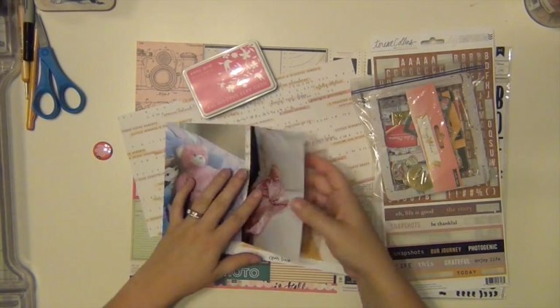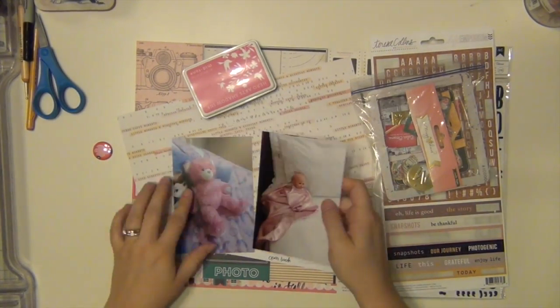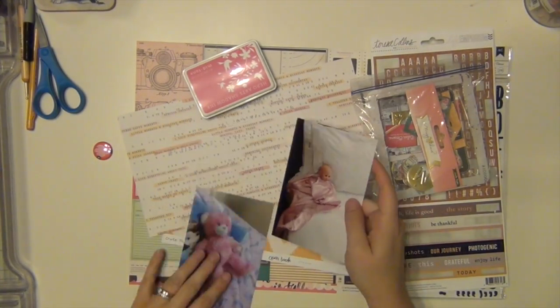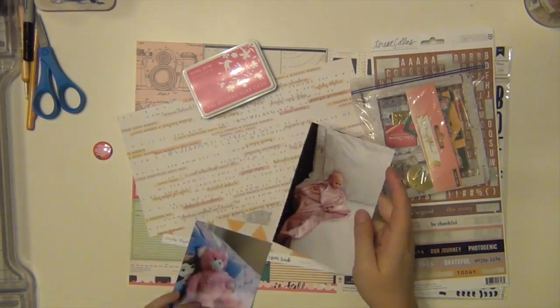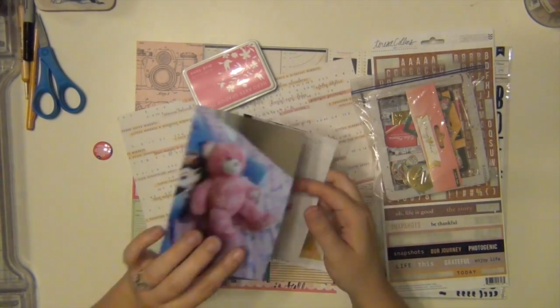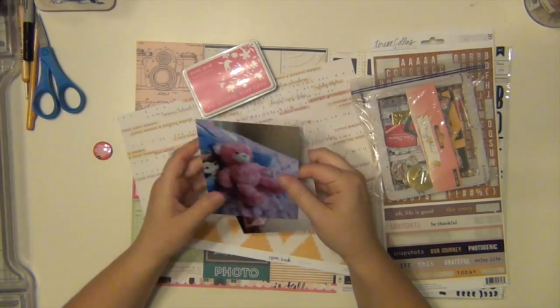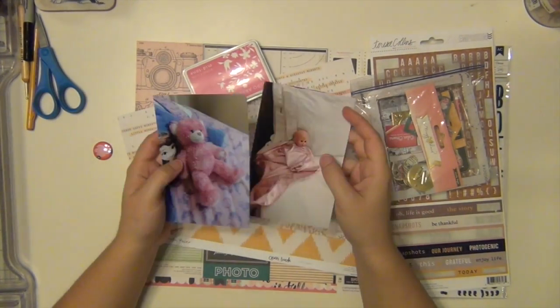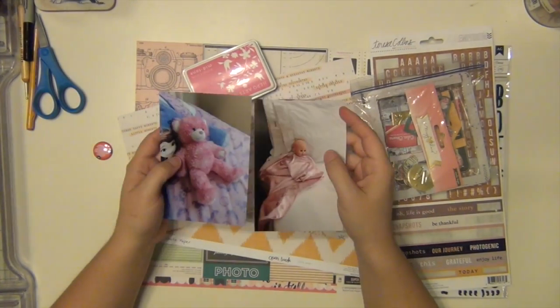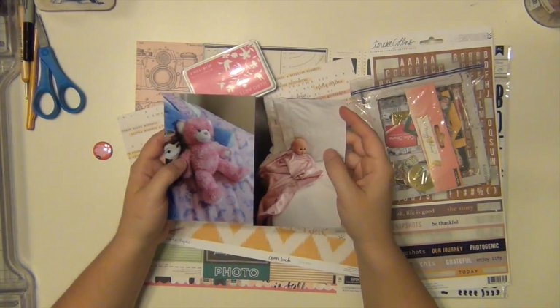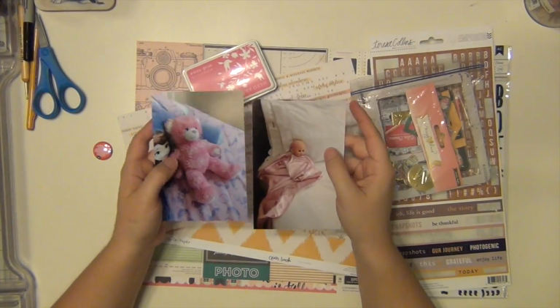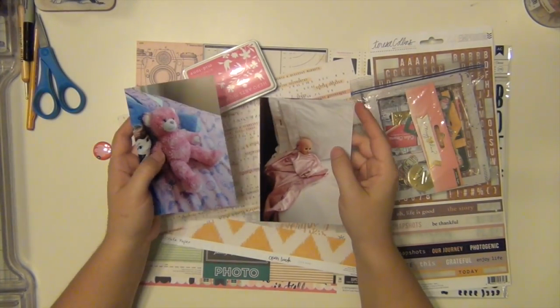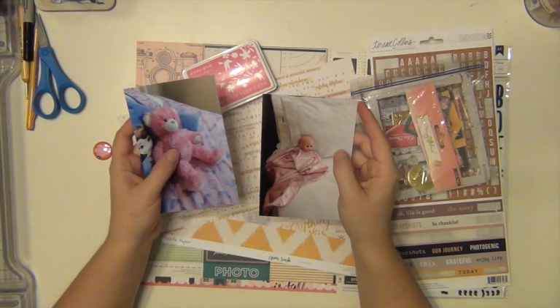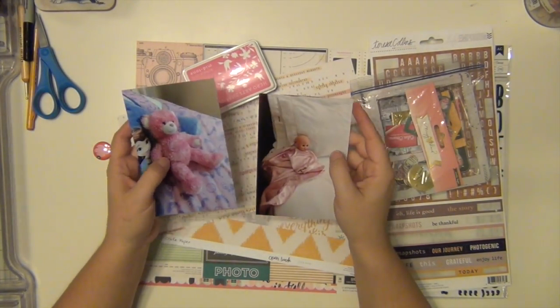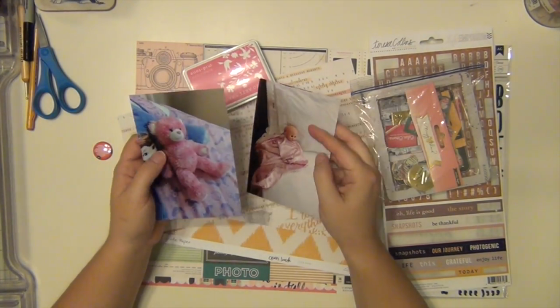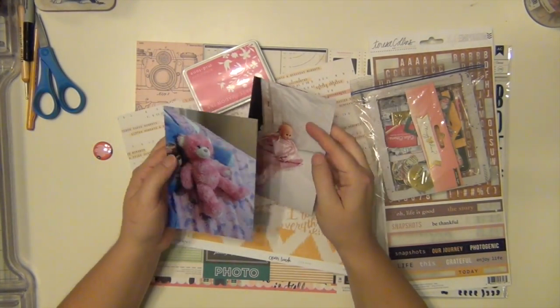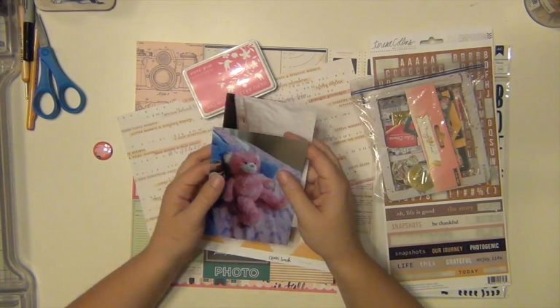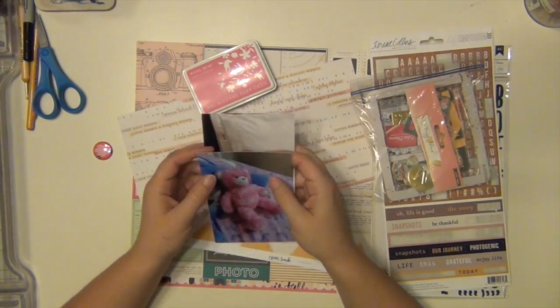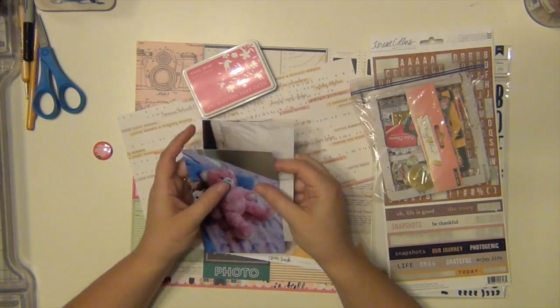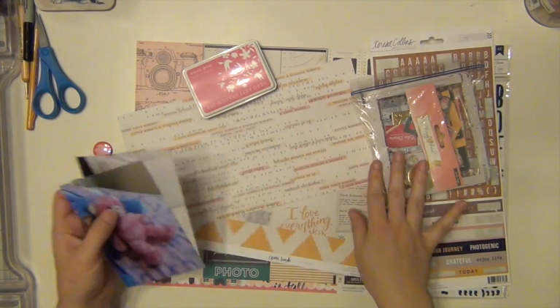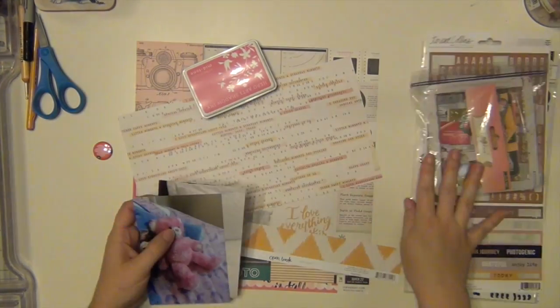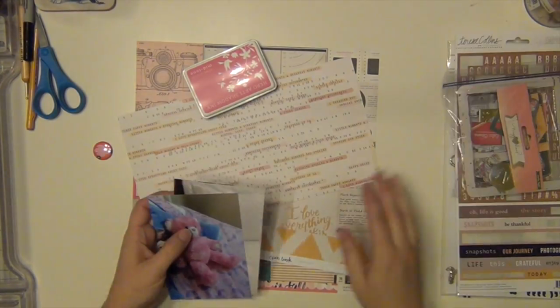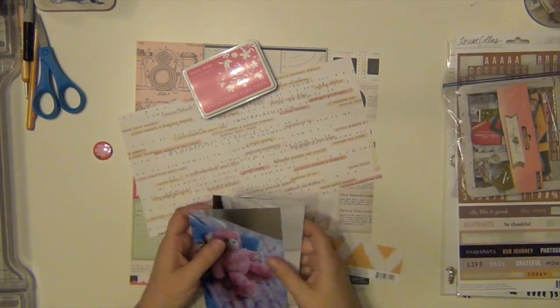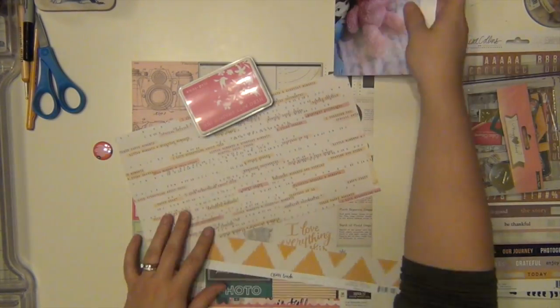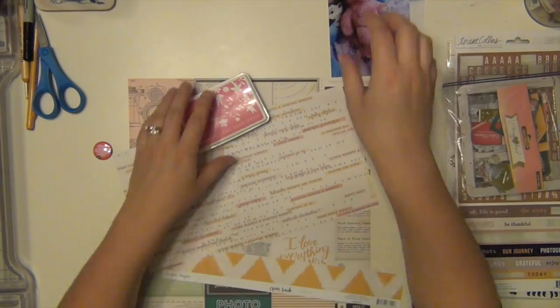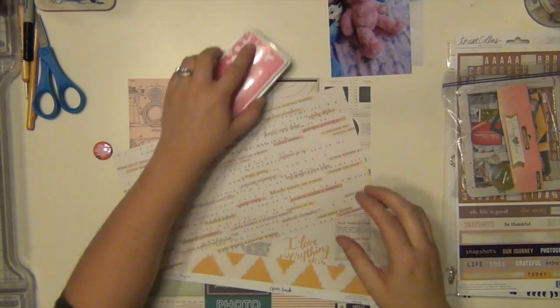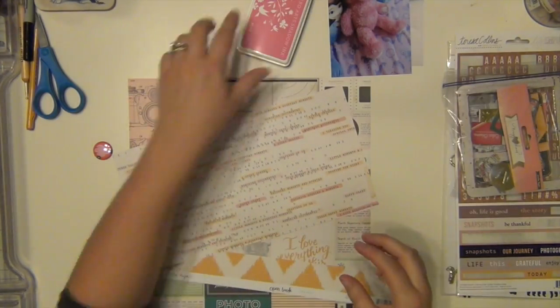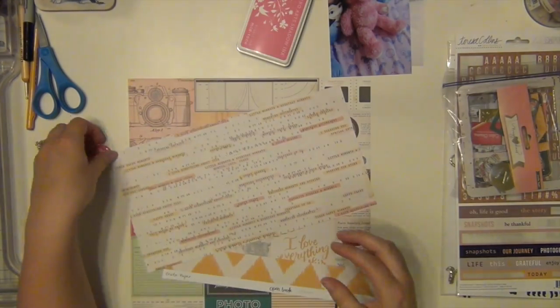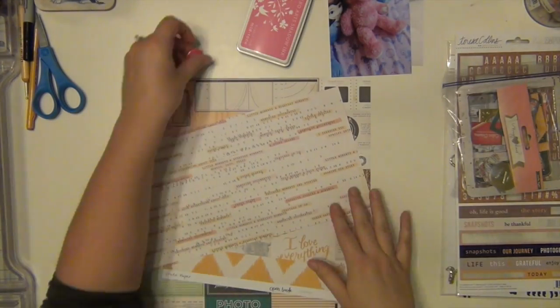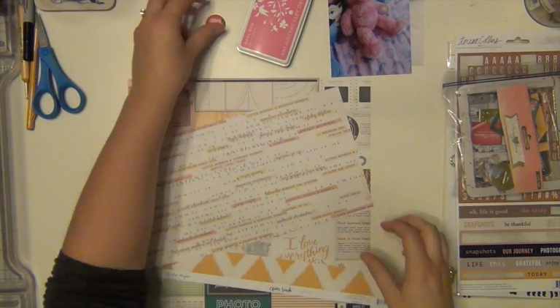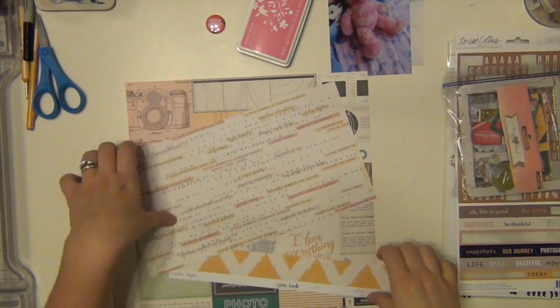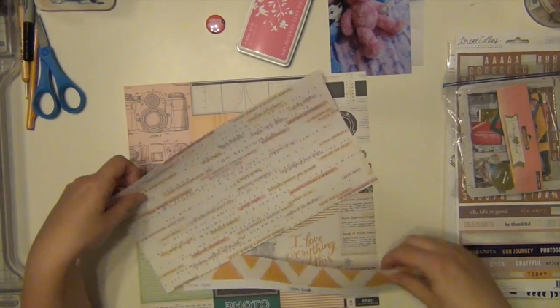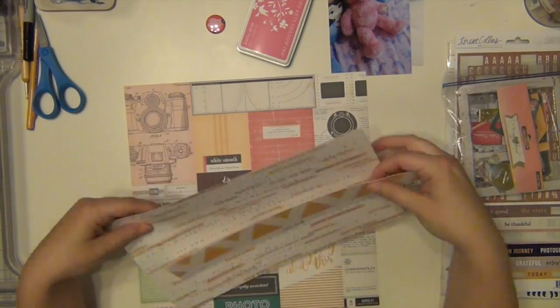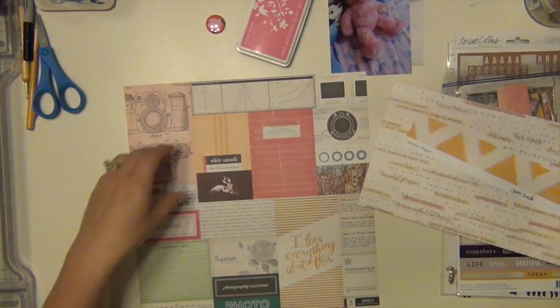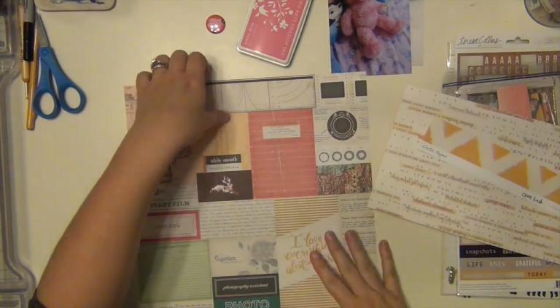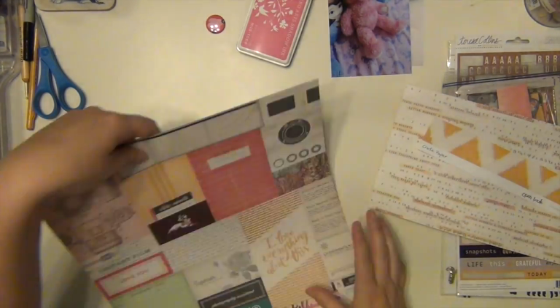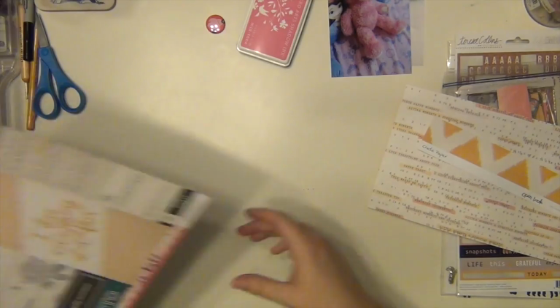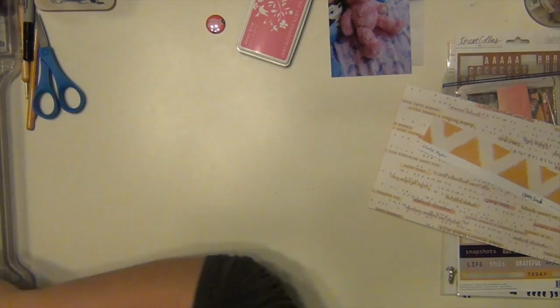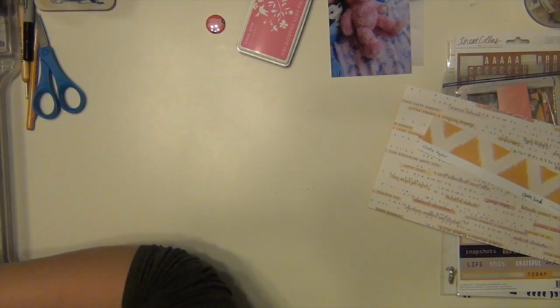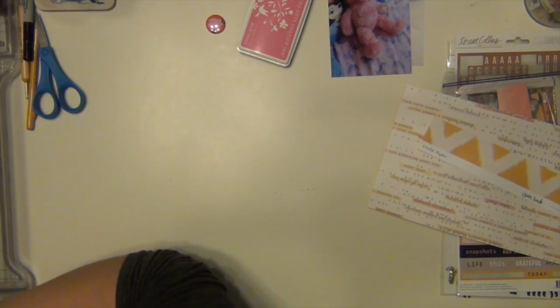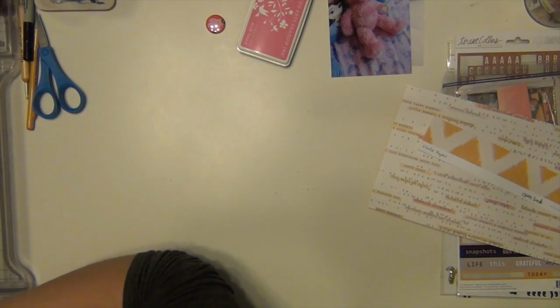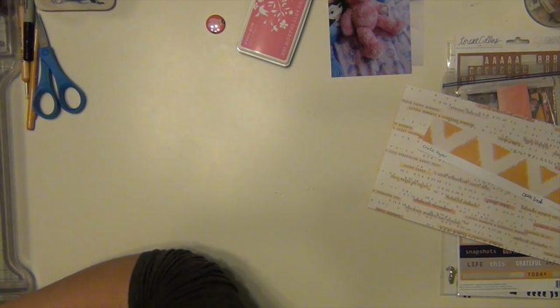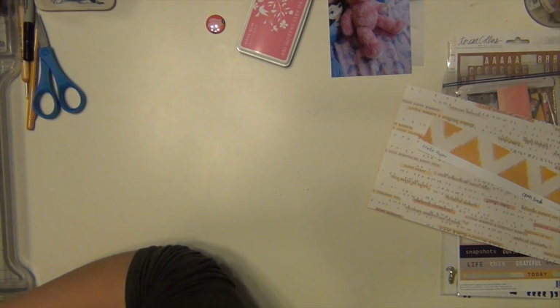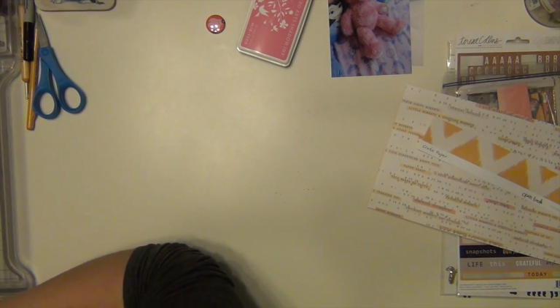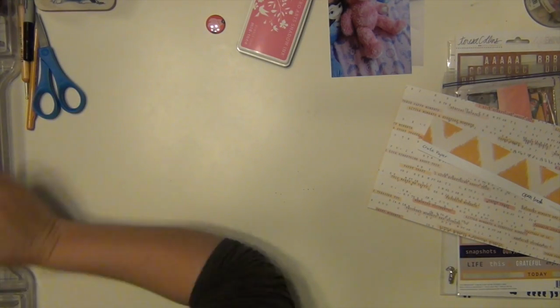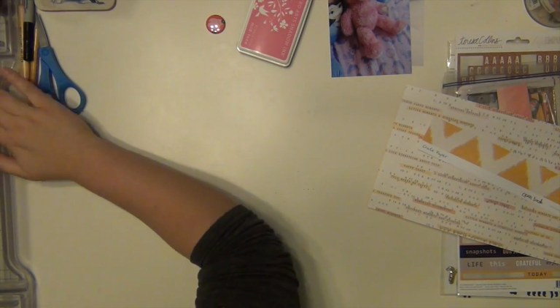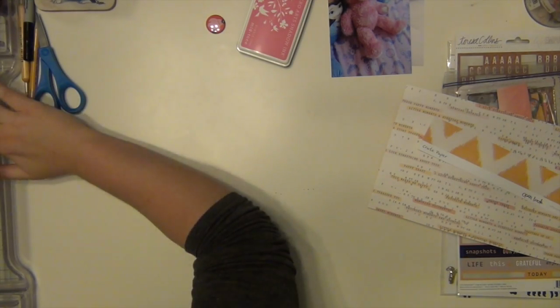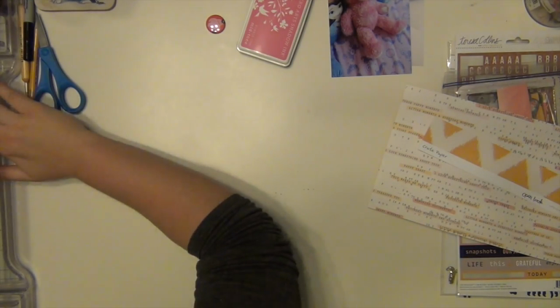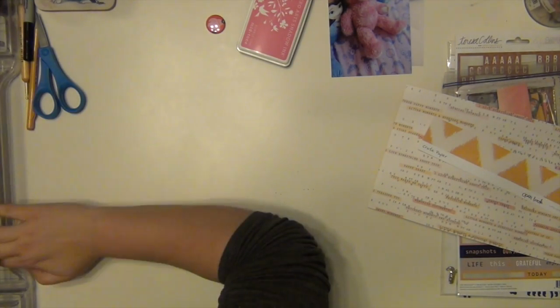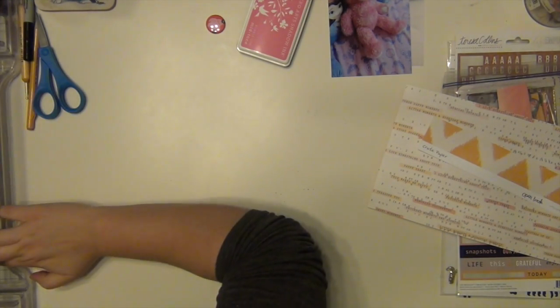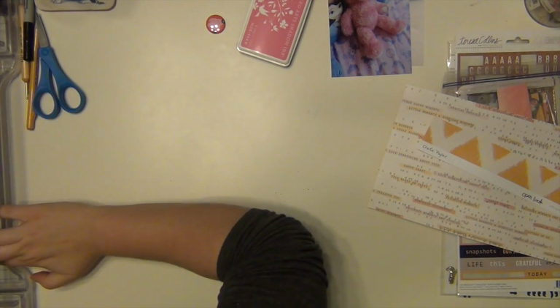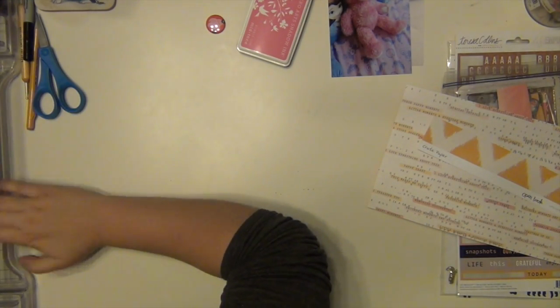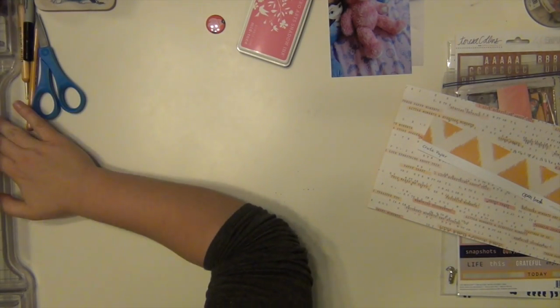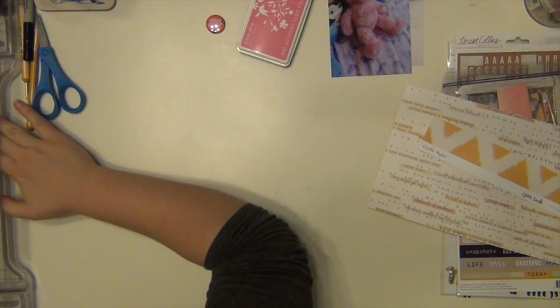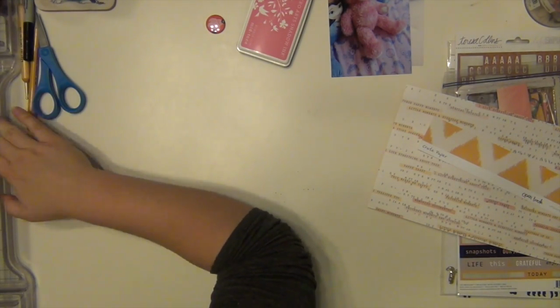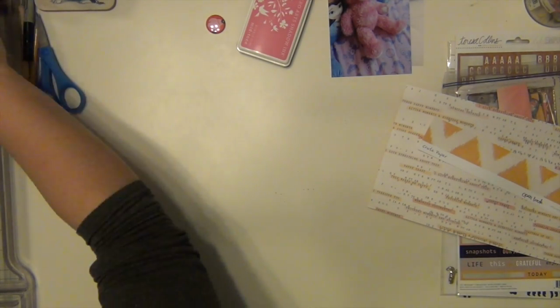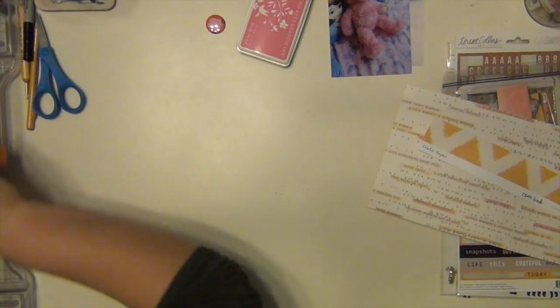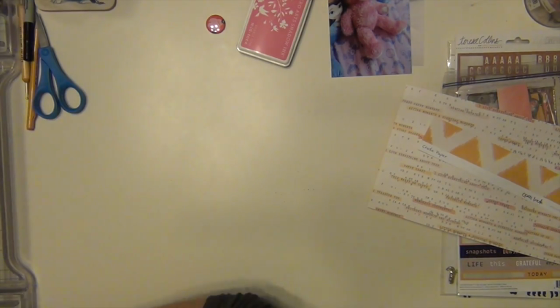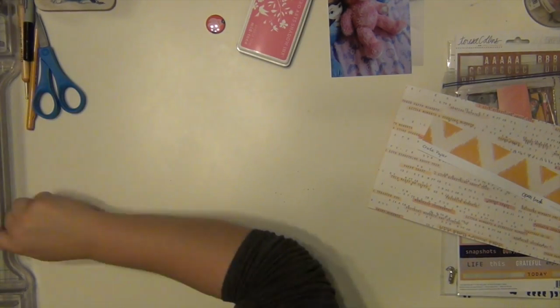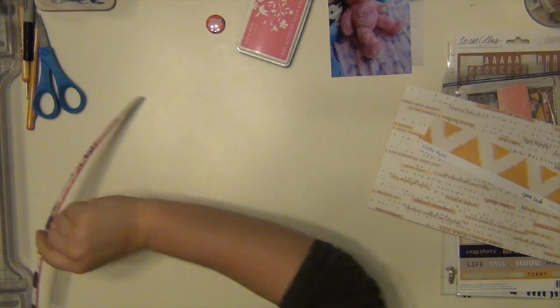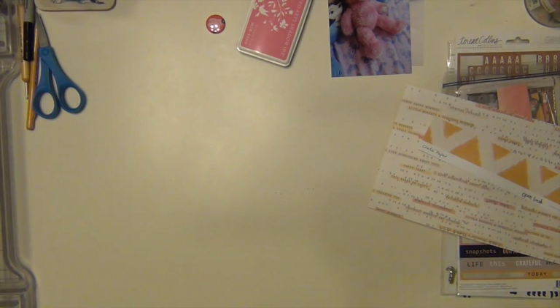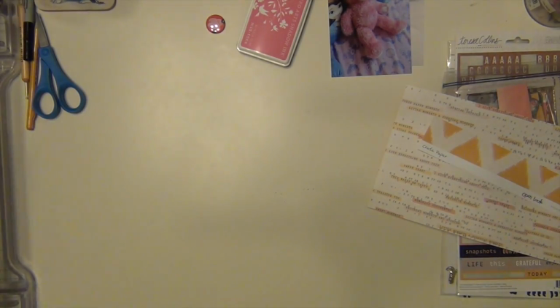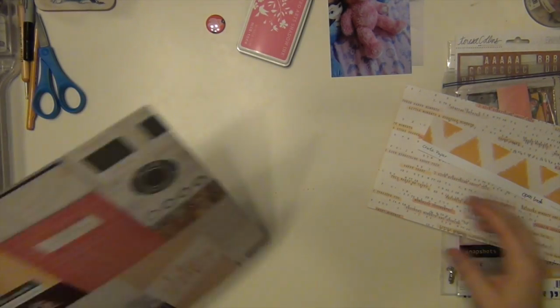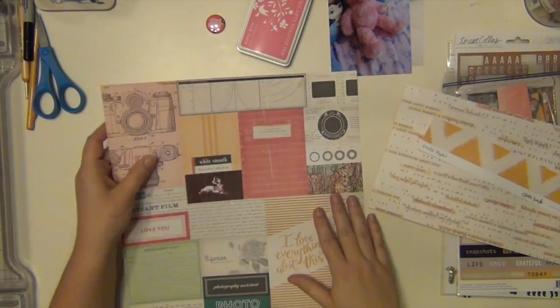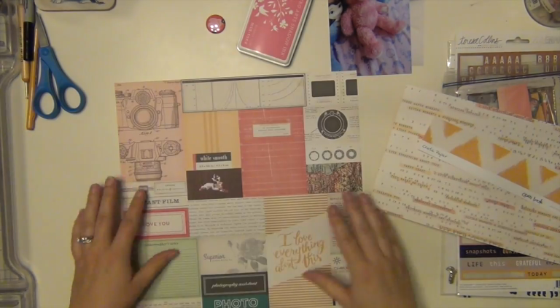Hey everyone, it's Sarah and this is my final layout using the hip kit for the month of October.